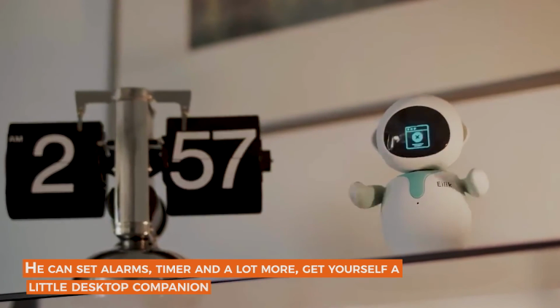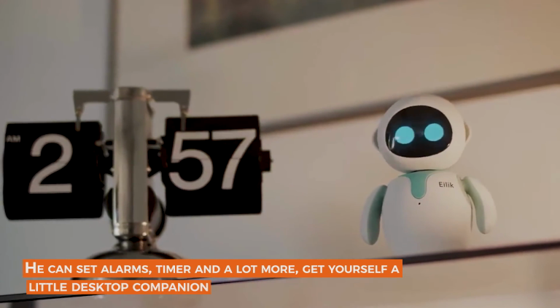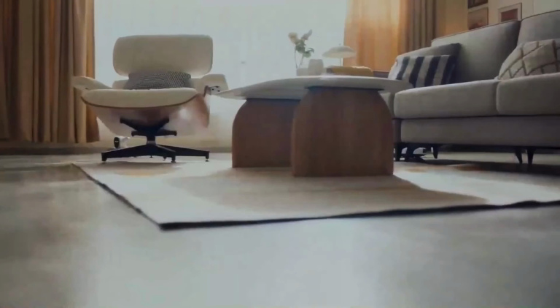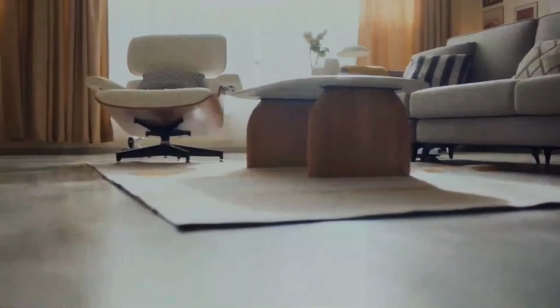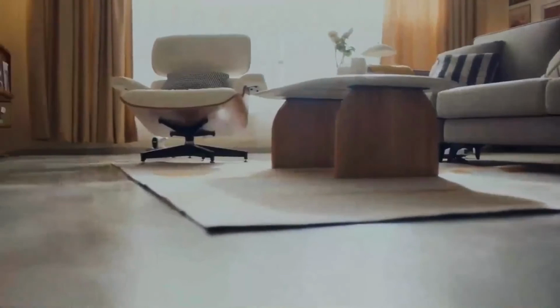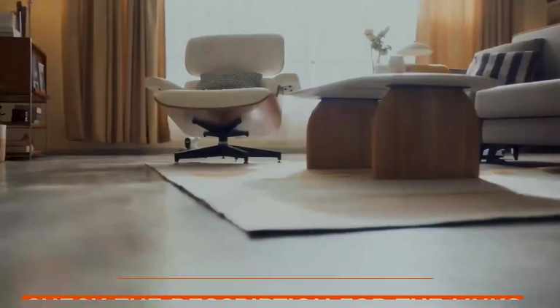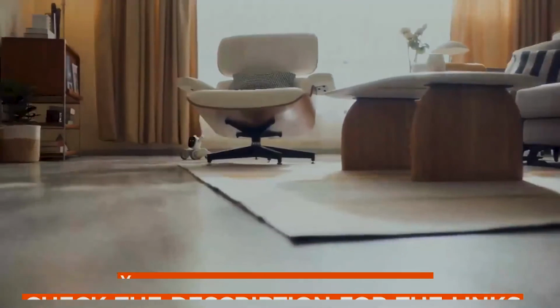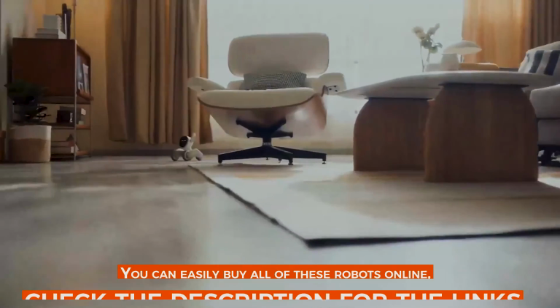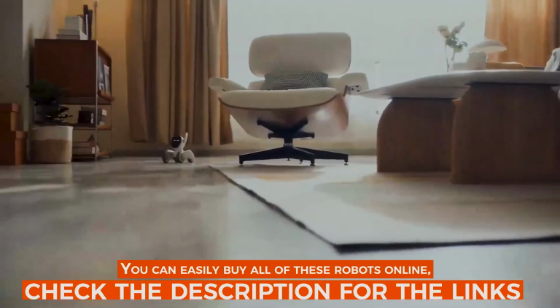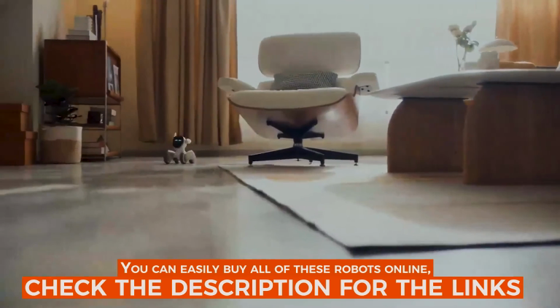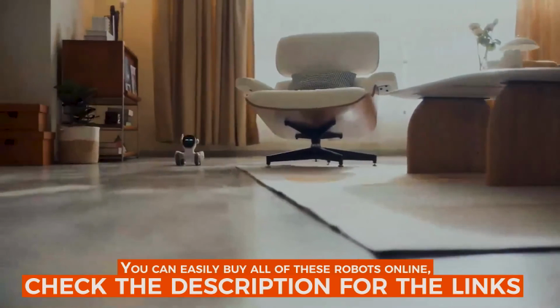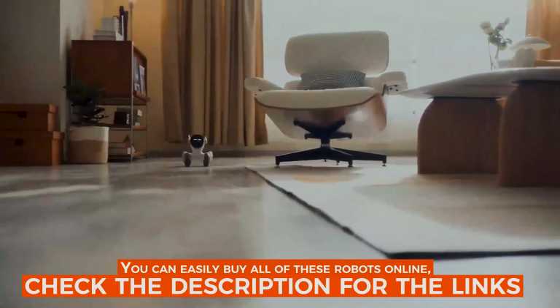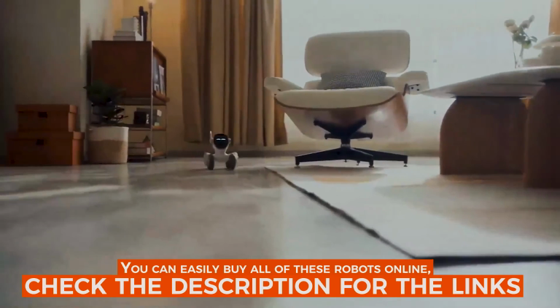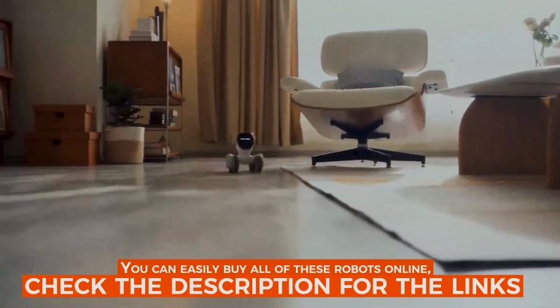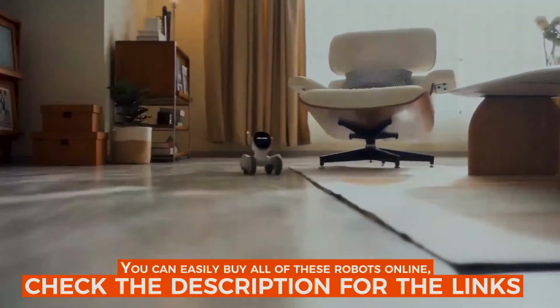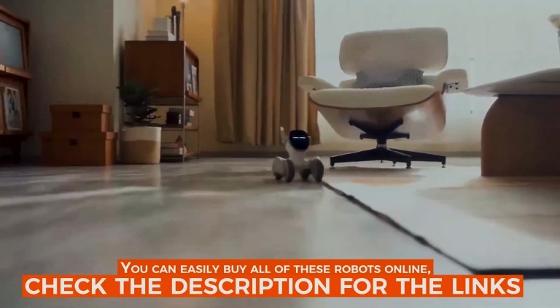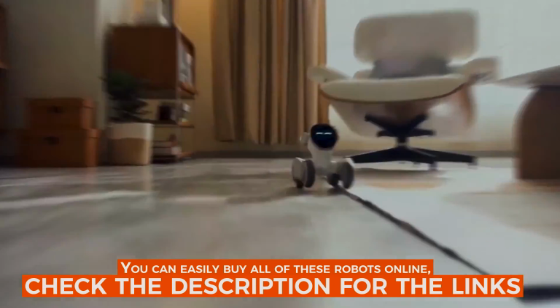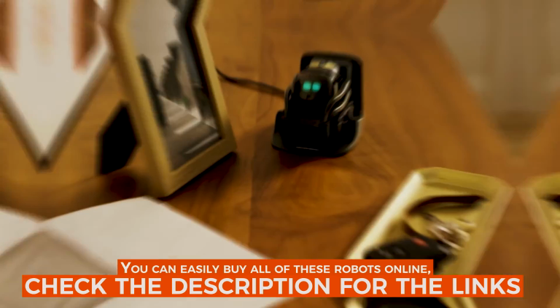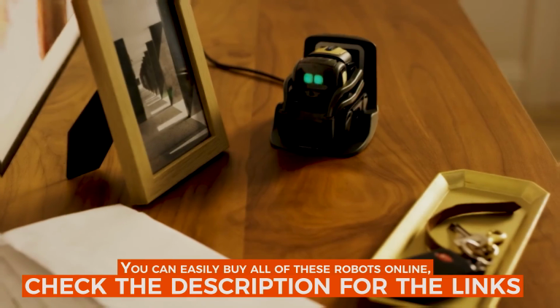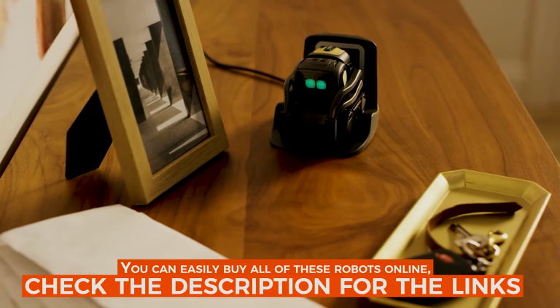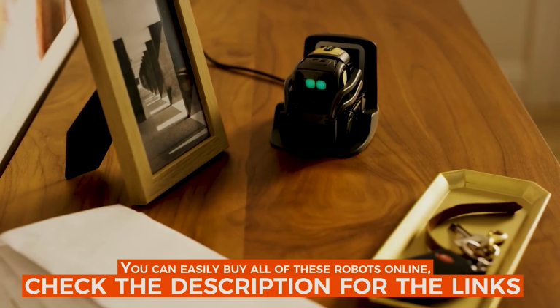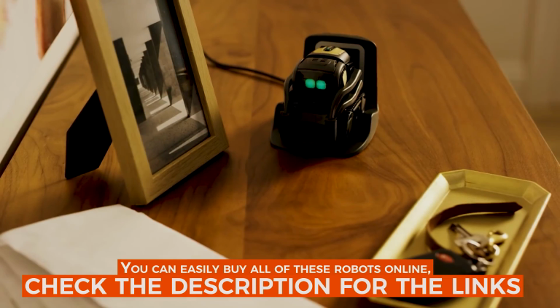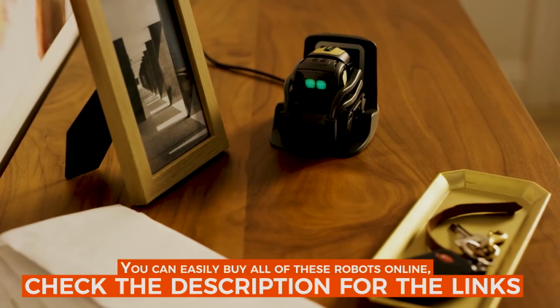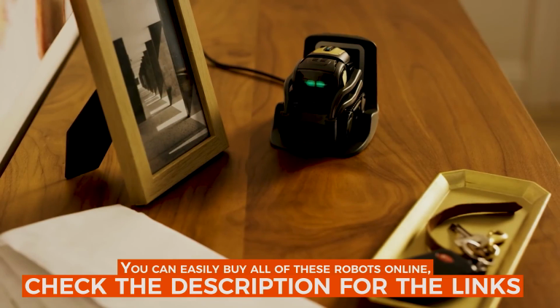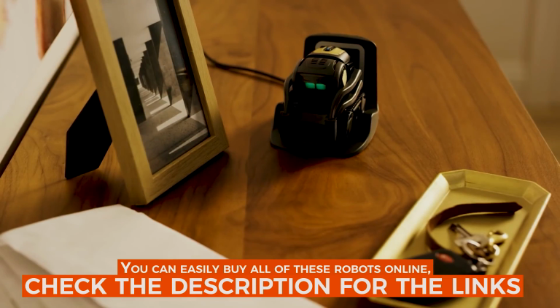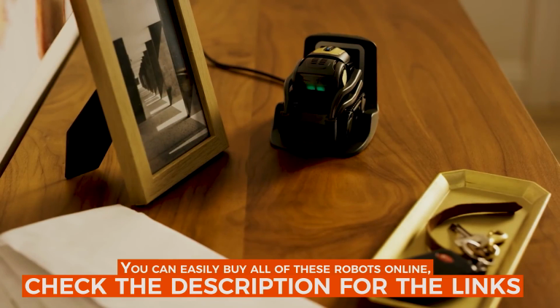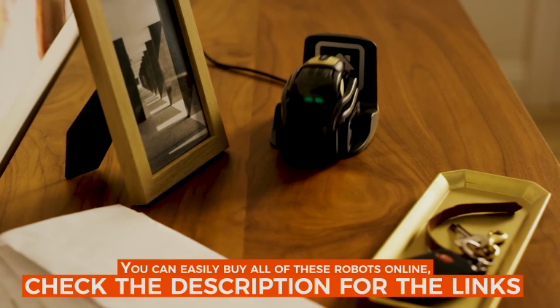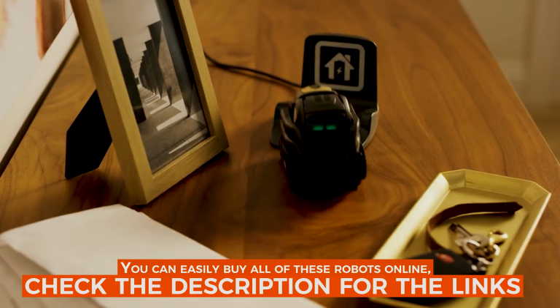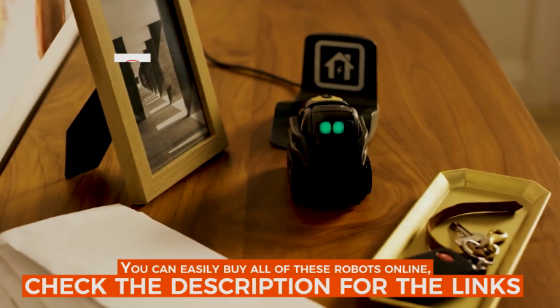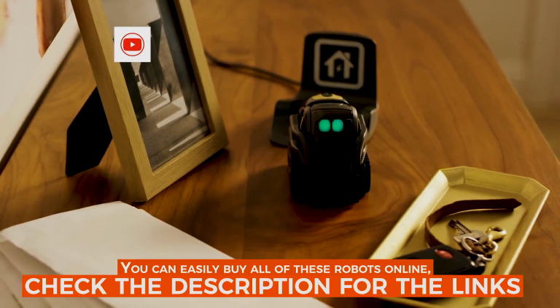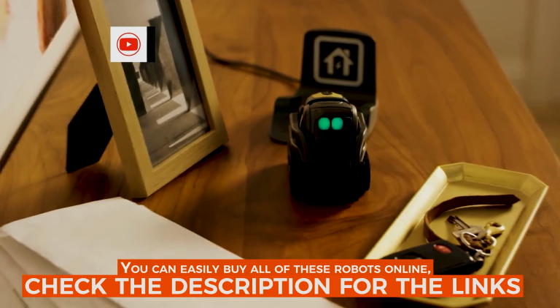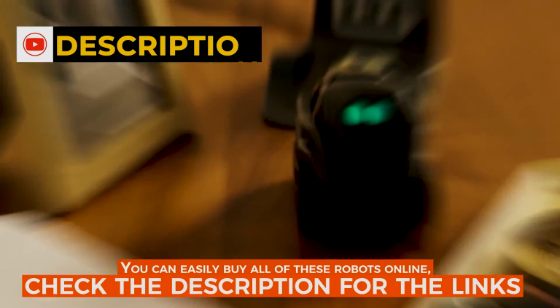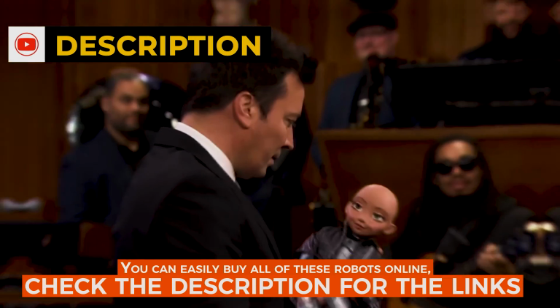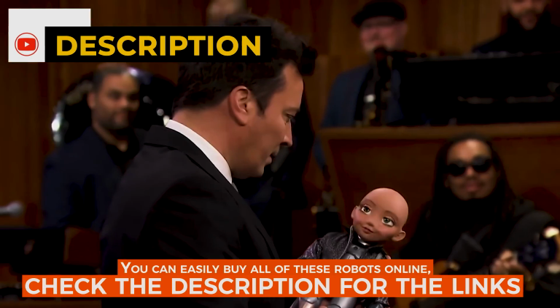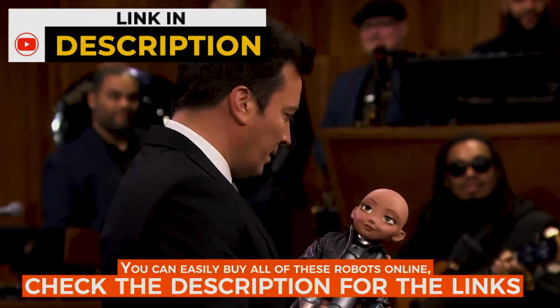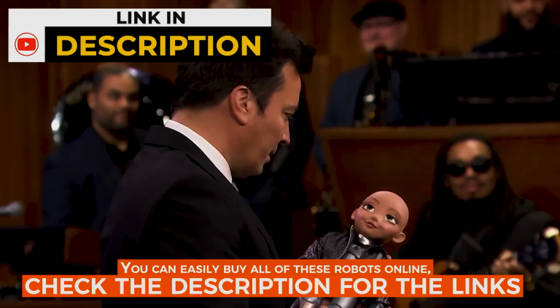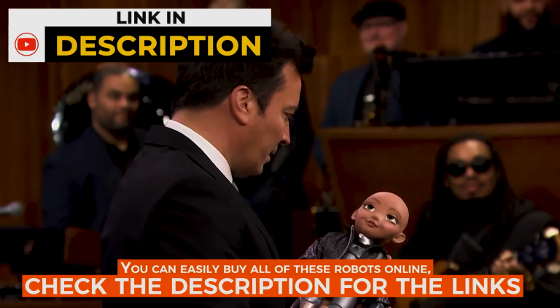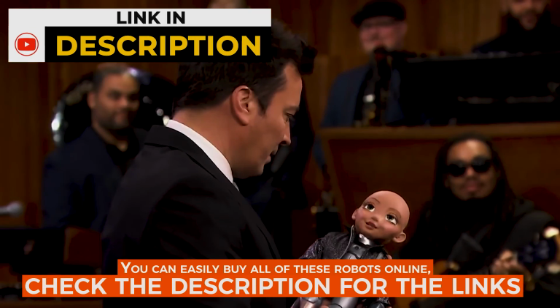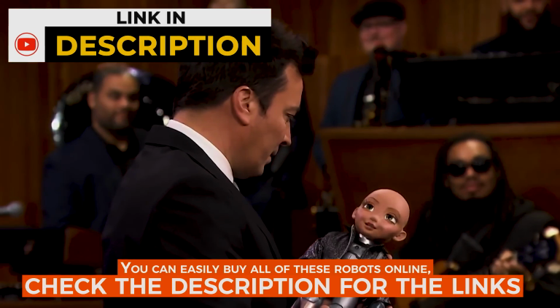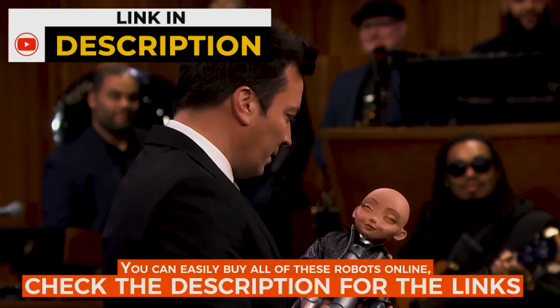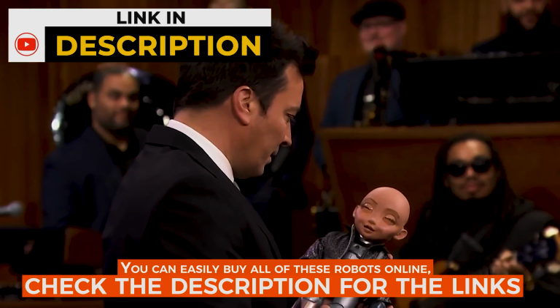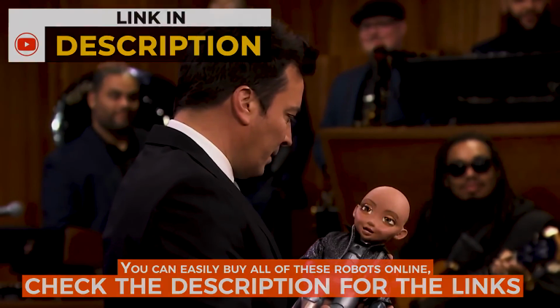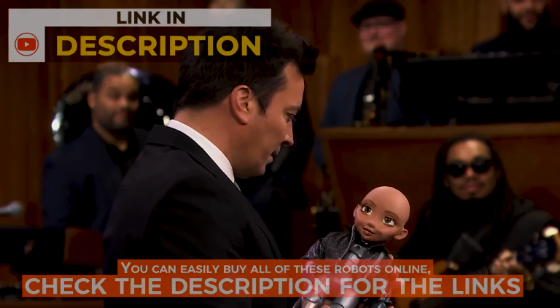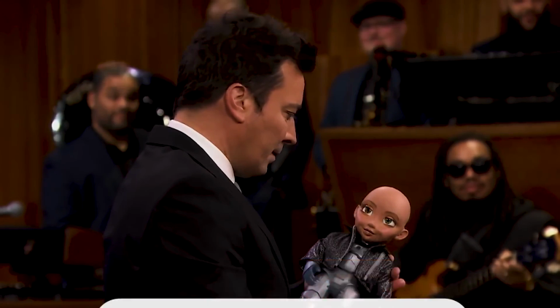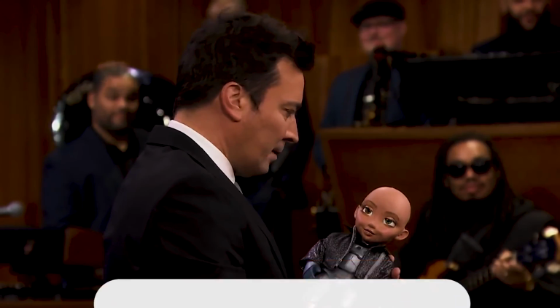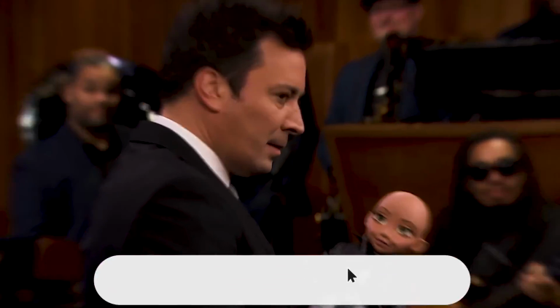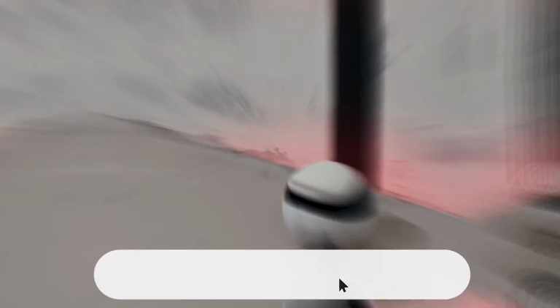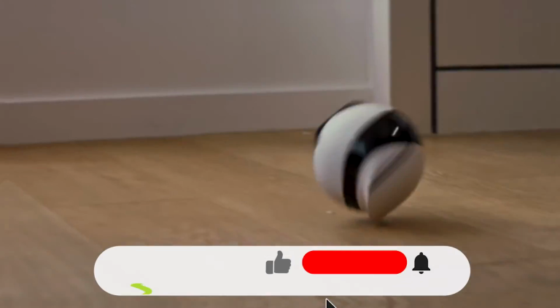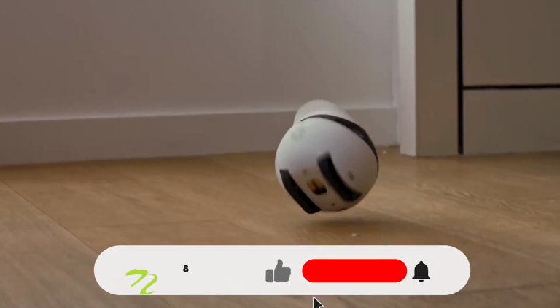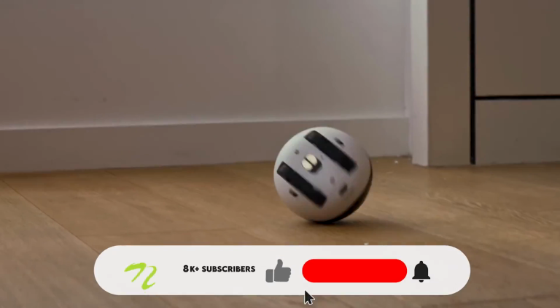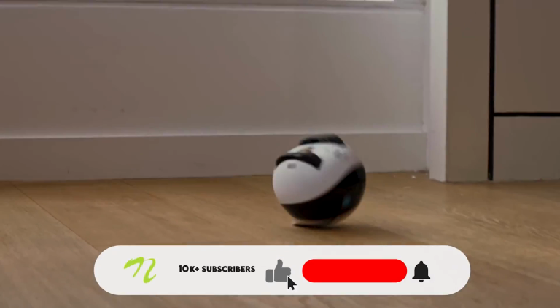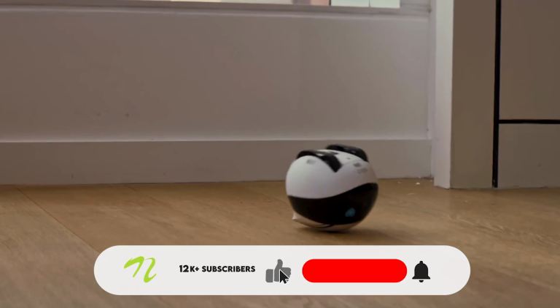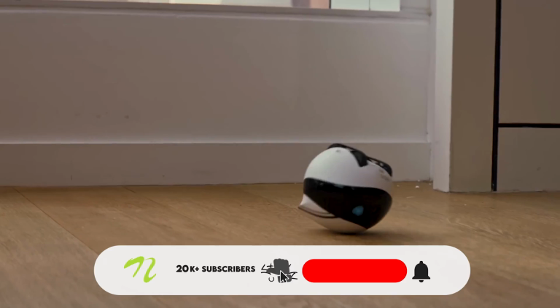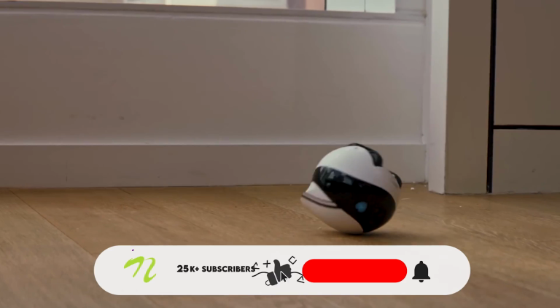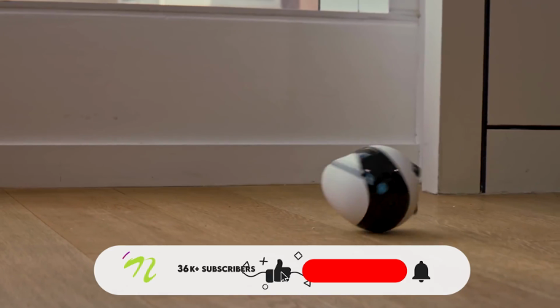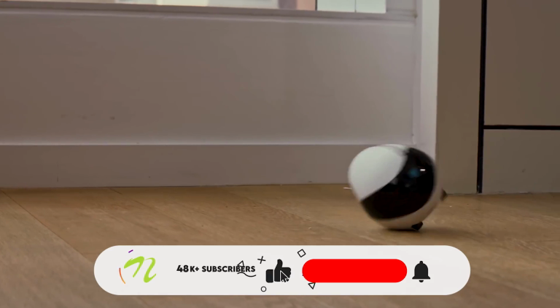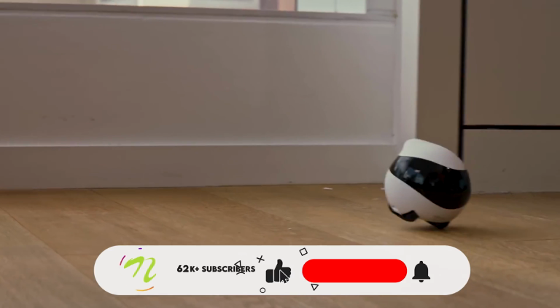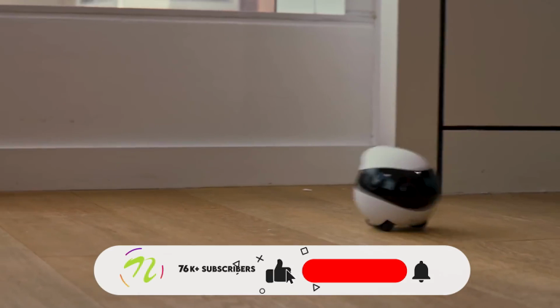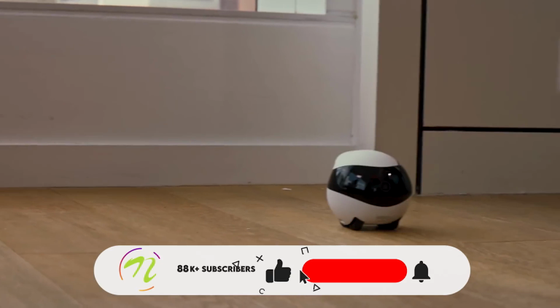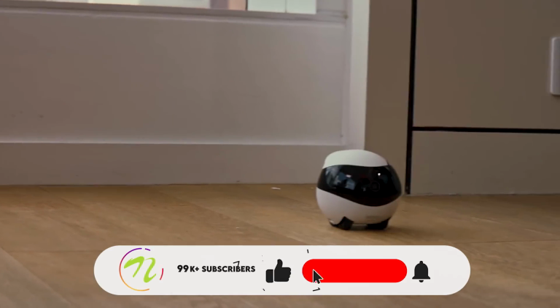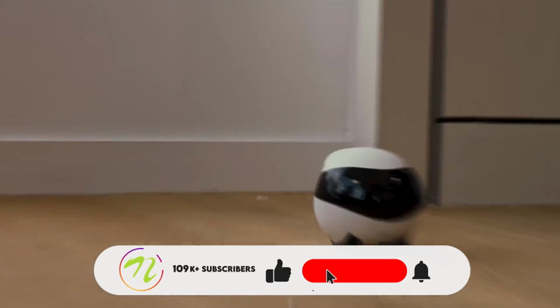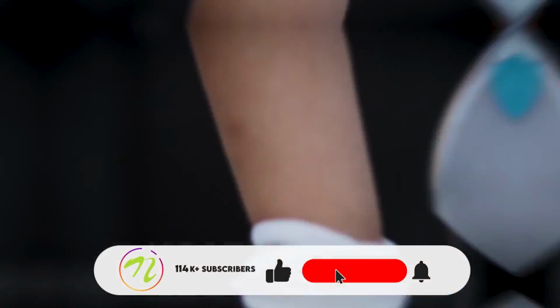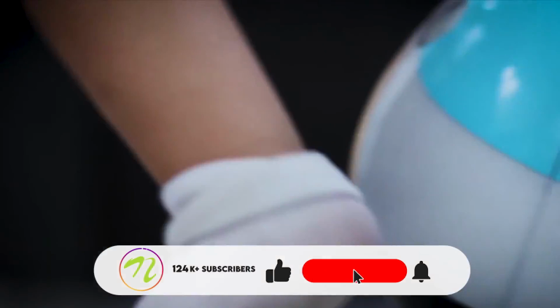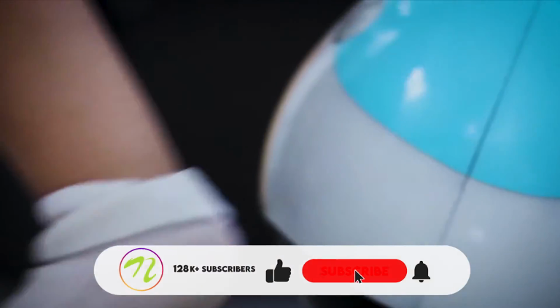You can easily buy all of these robots online — check the description for the links, and do not forget to like, share, and subscribe.